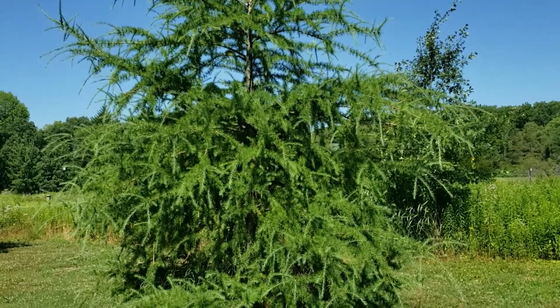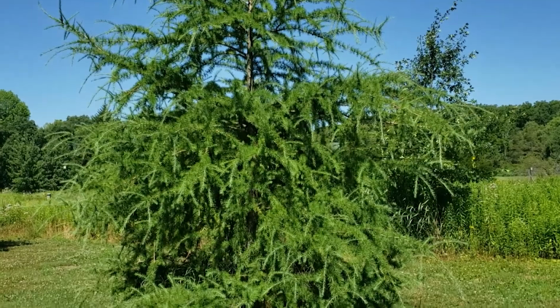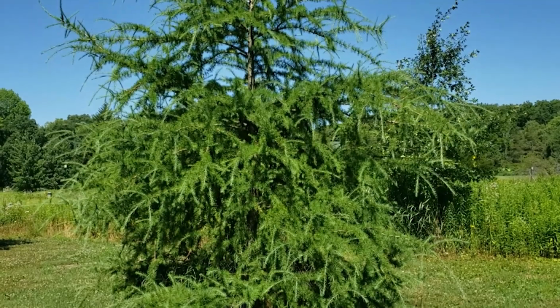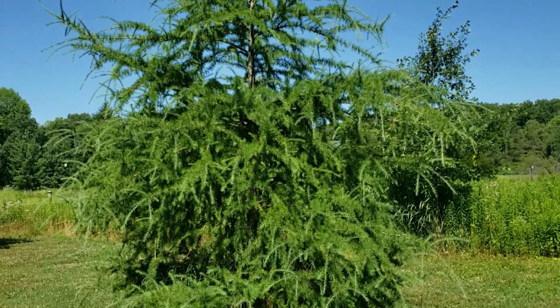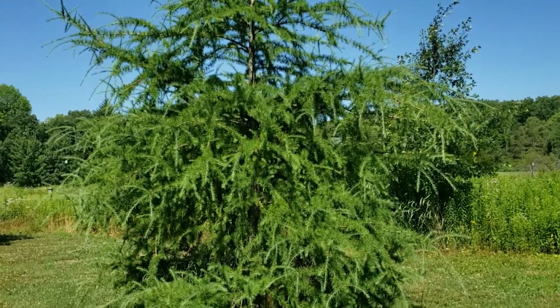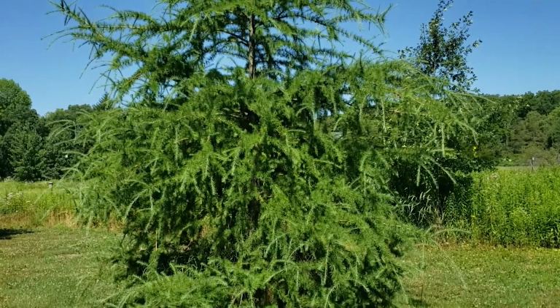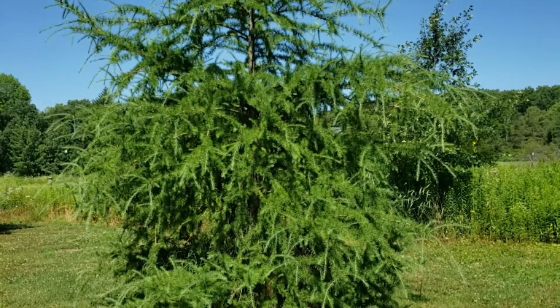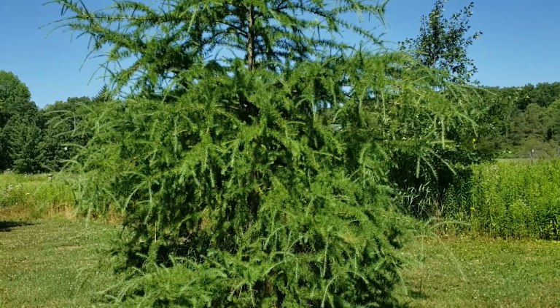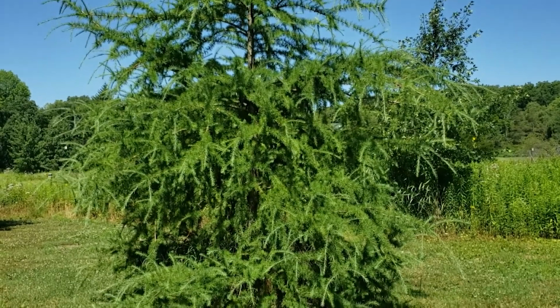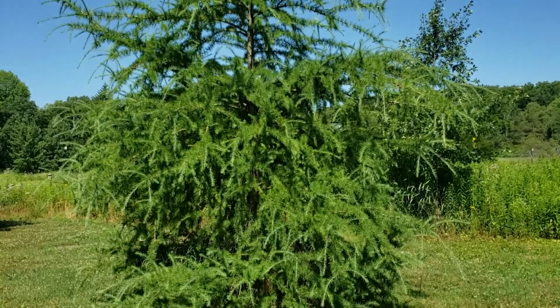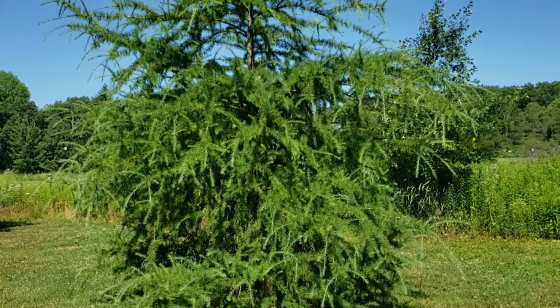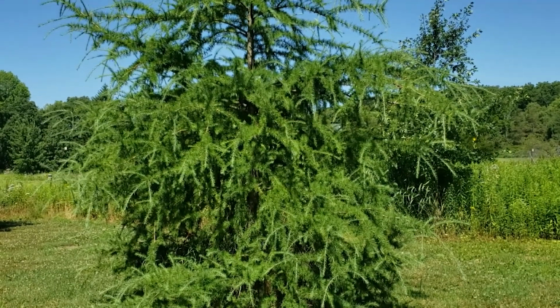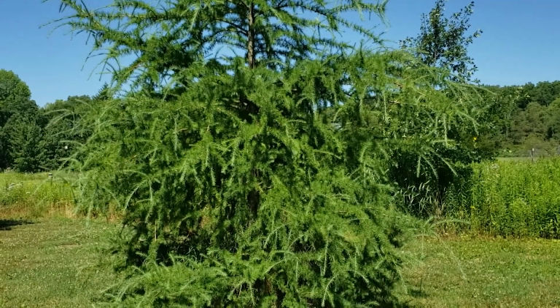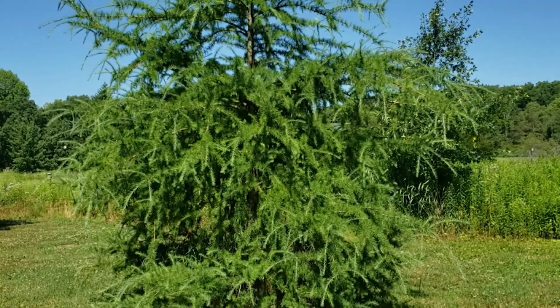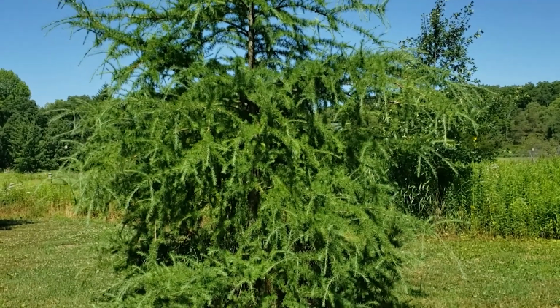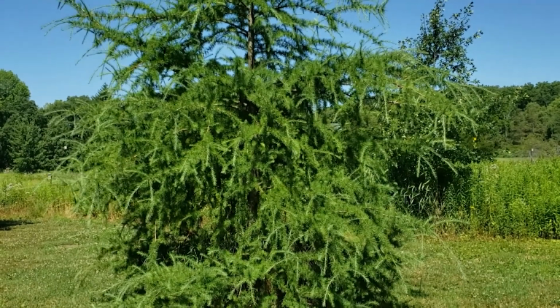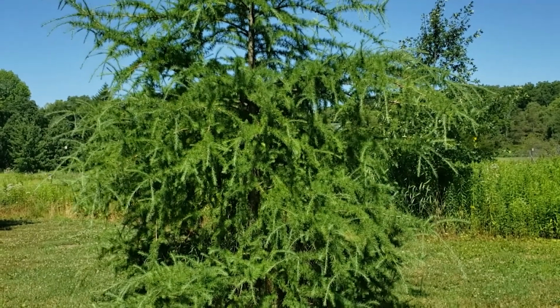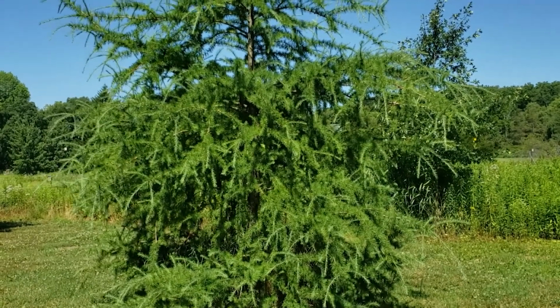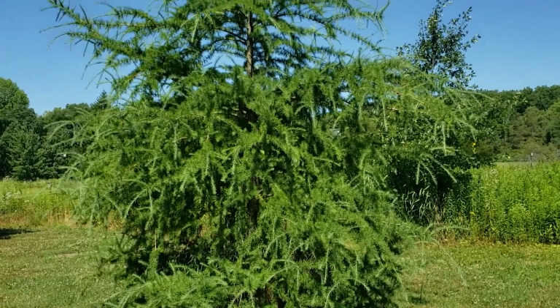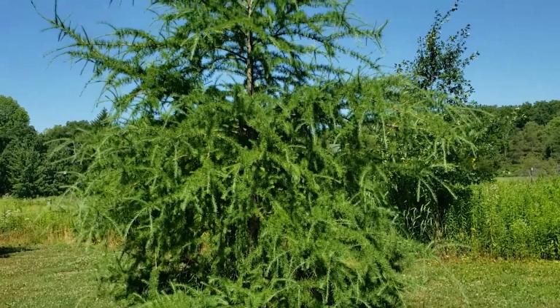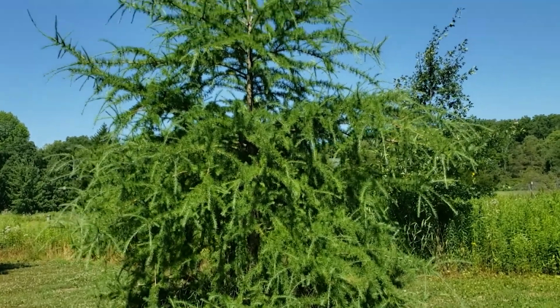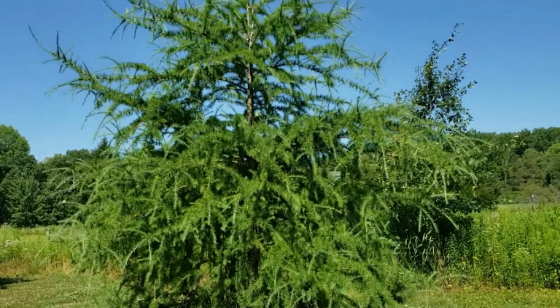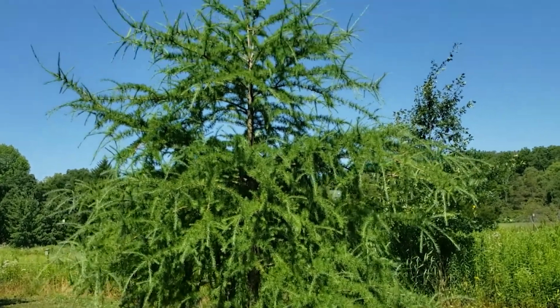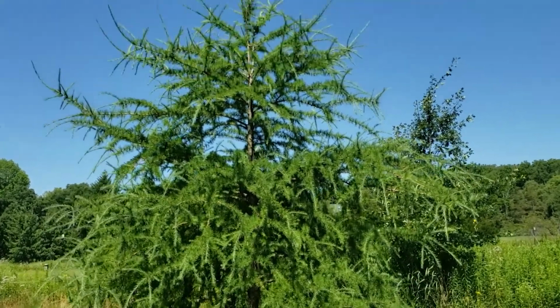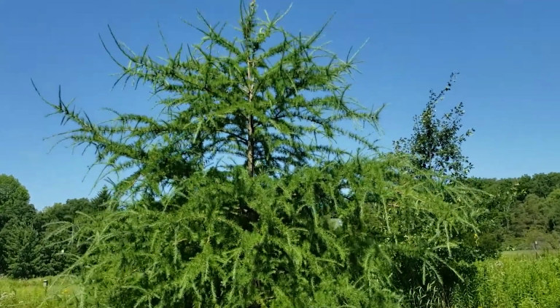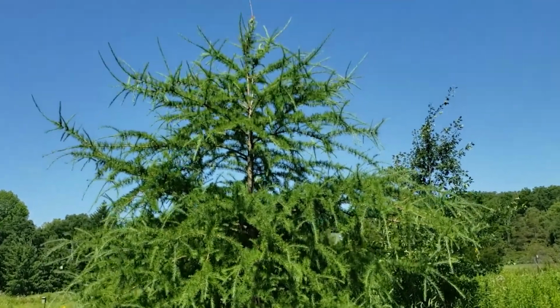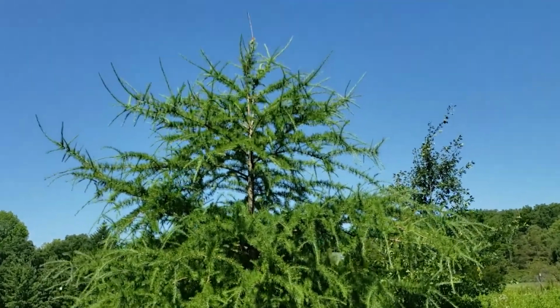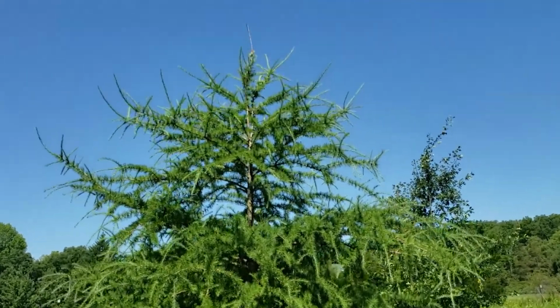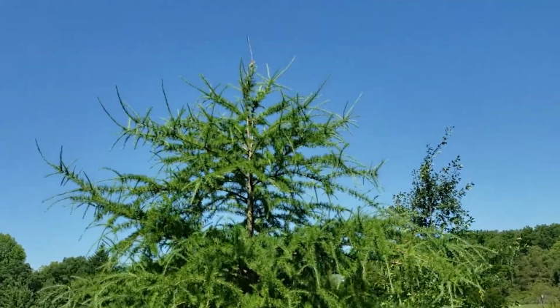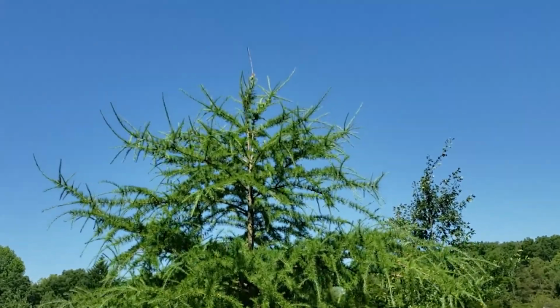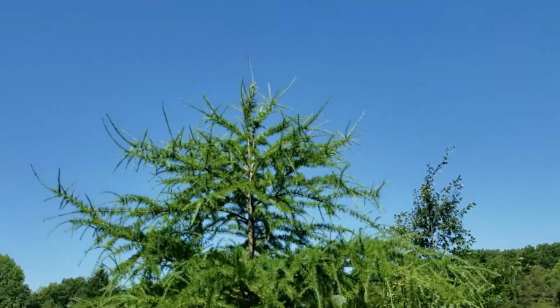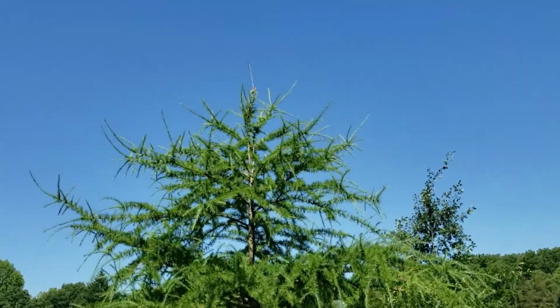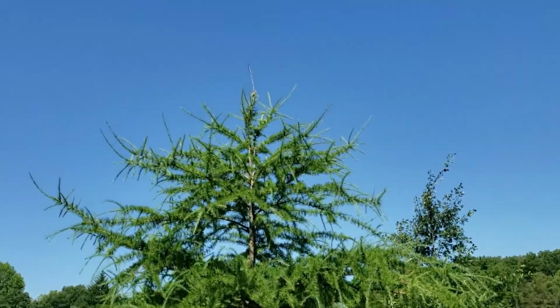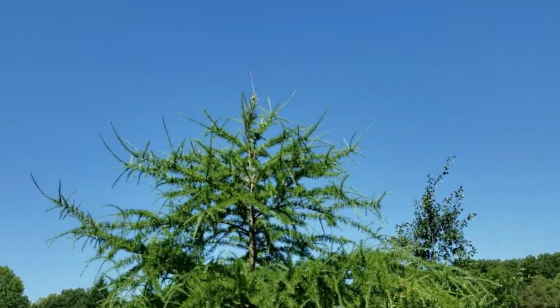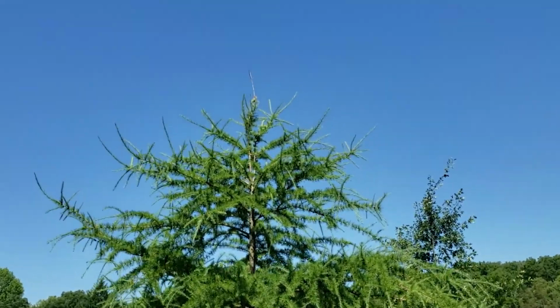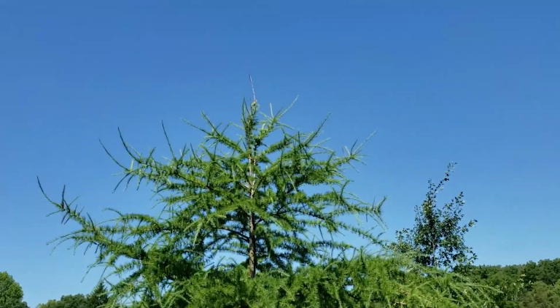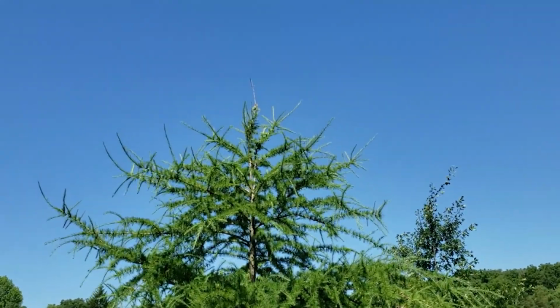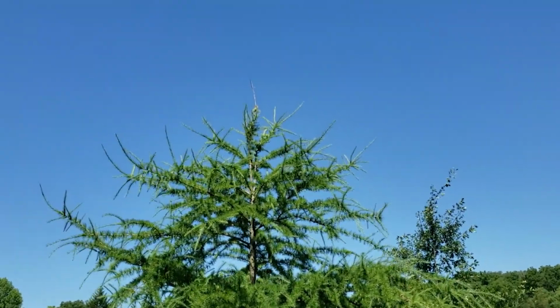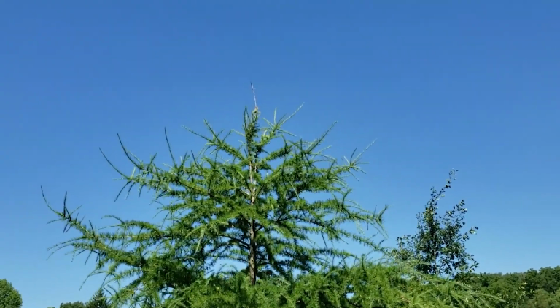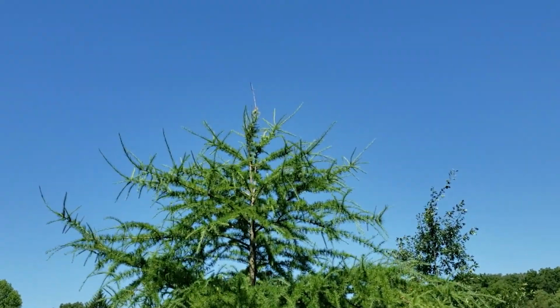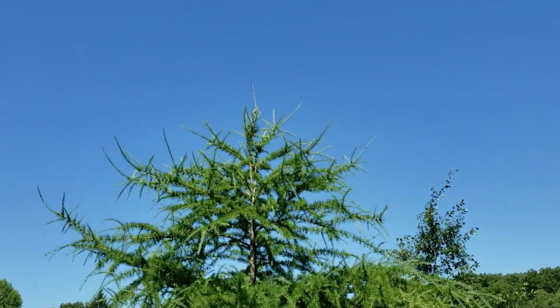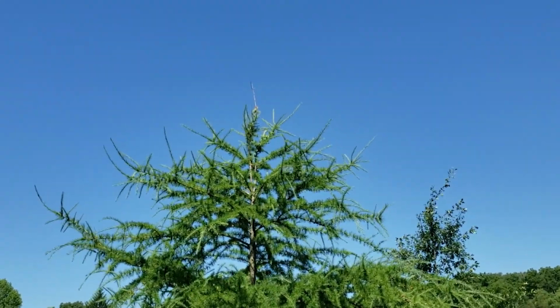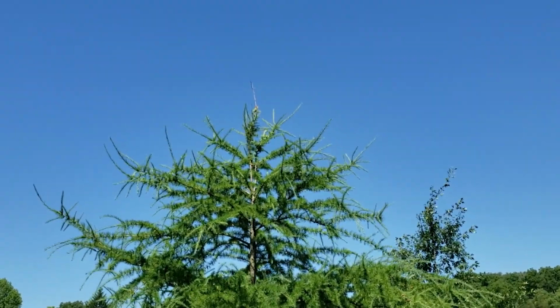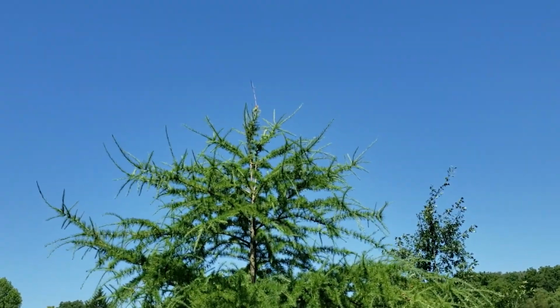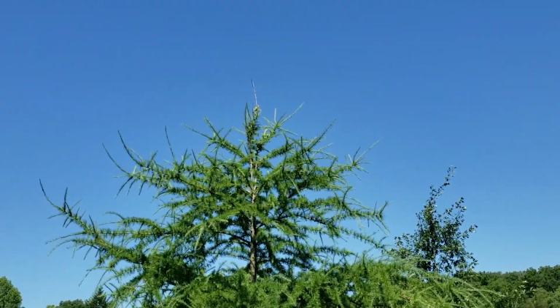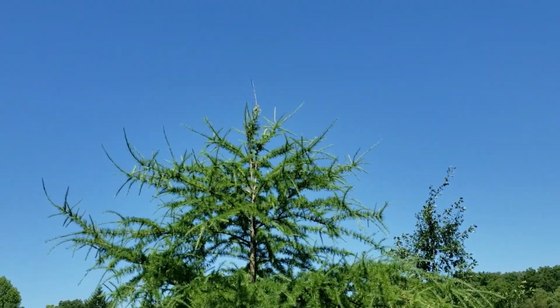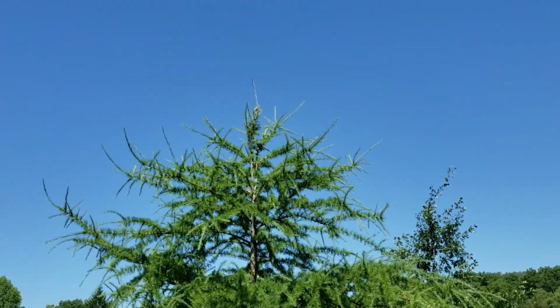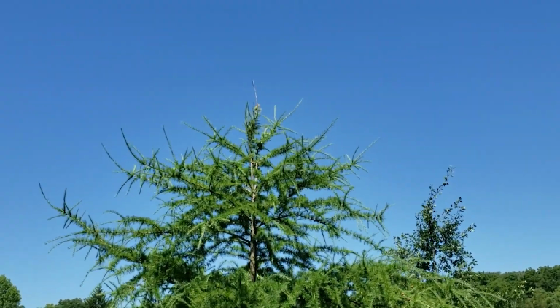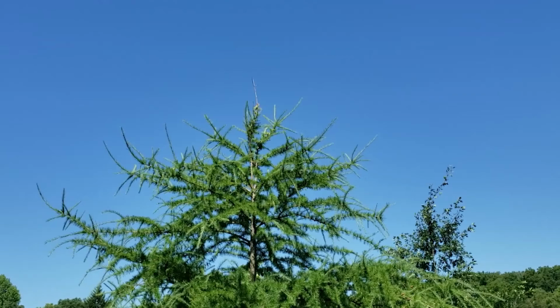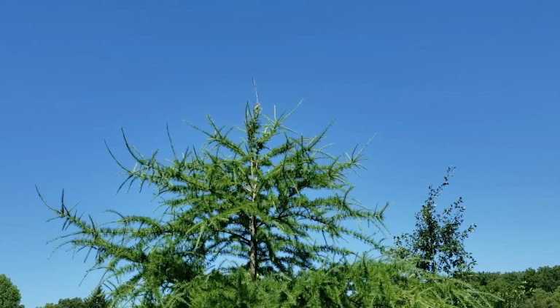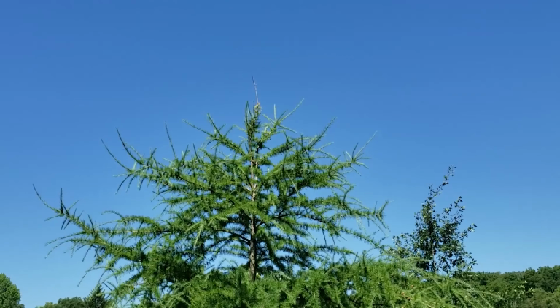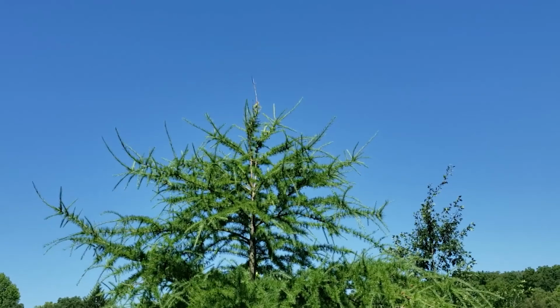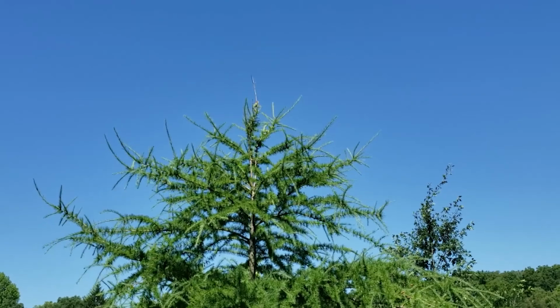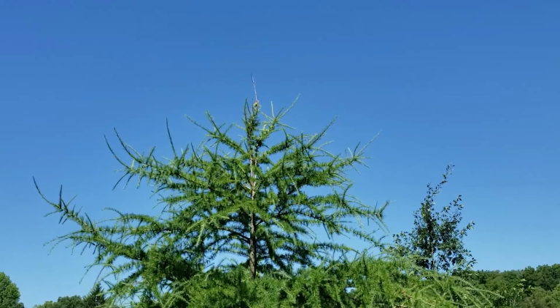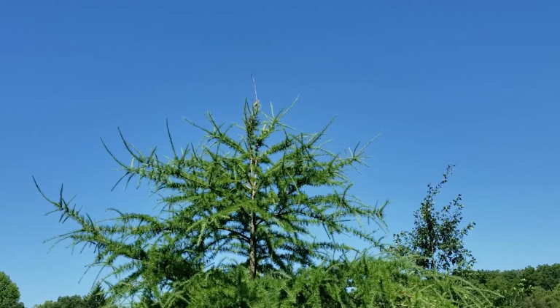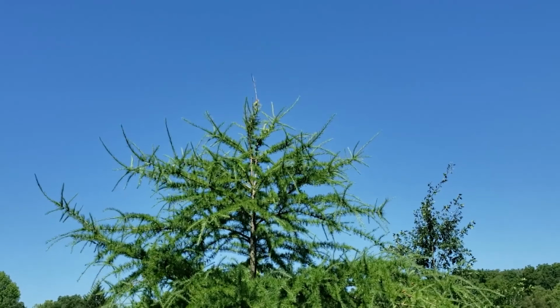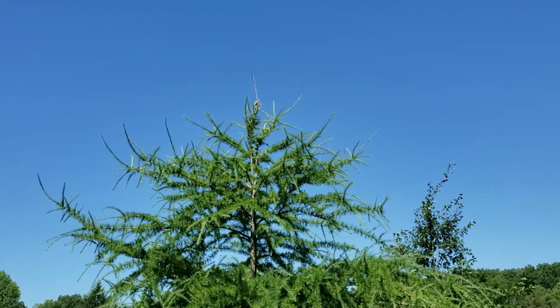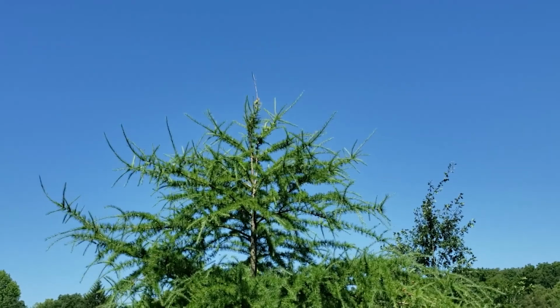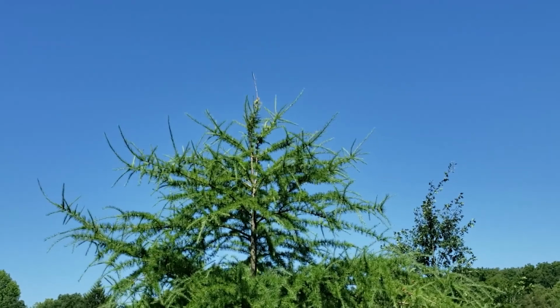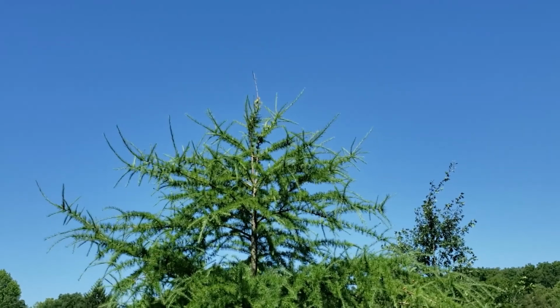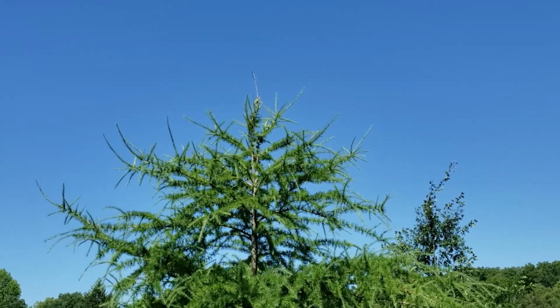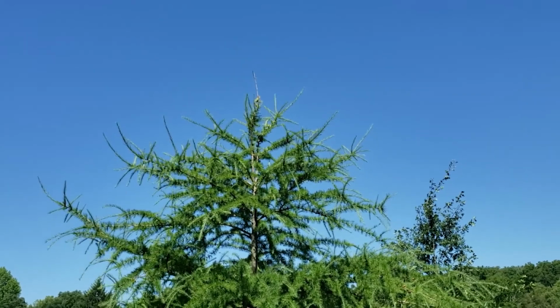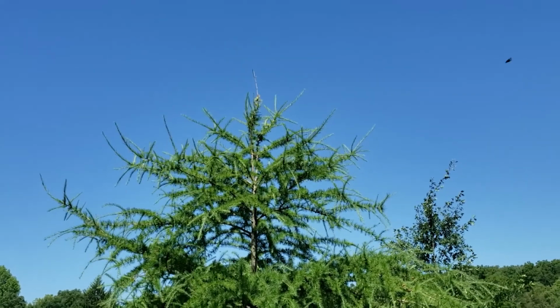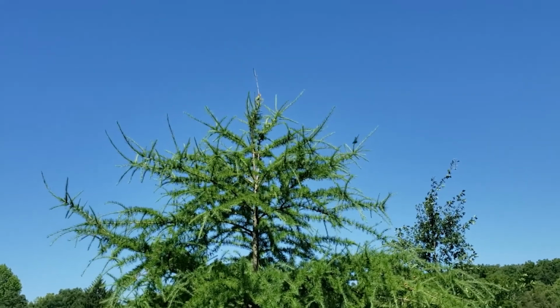So eastern larch, one of our two deciduous conifers found in Indiana and a neat addition to the landscape.